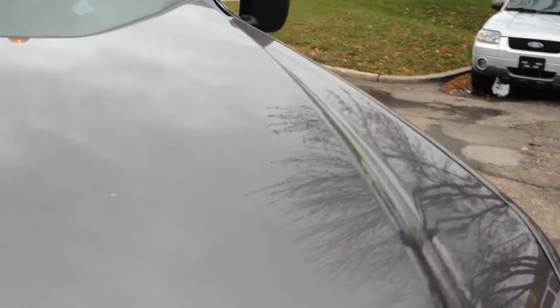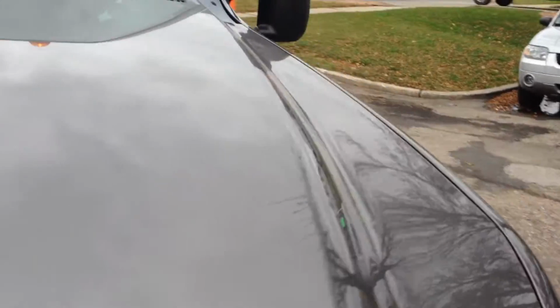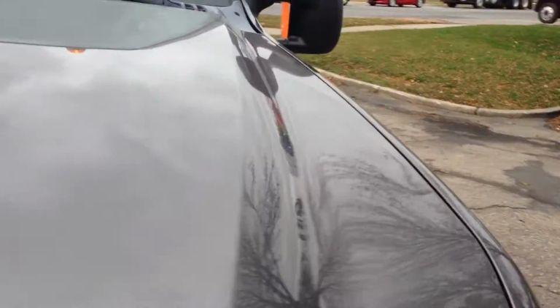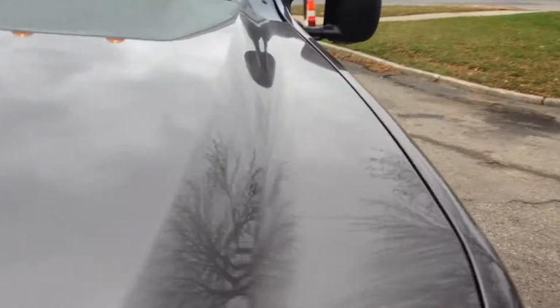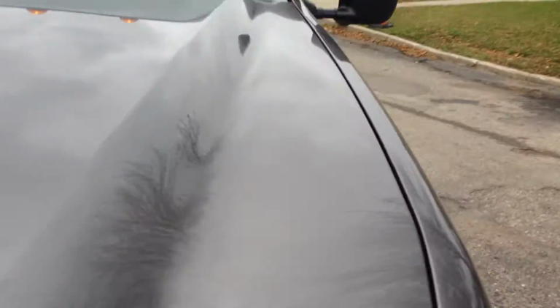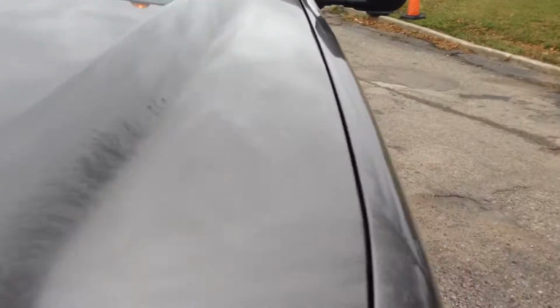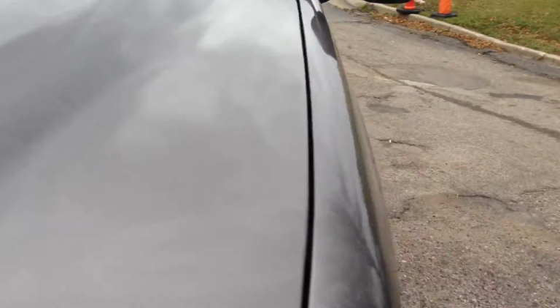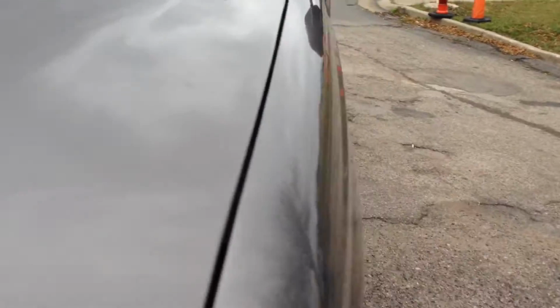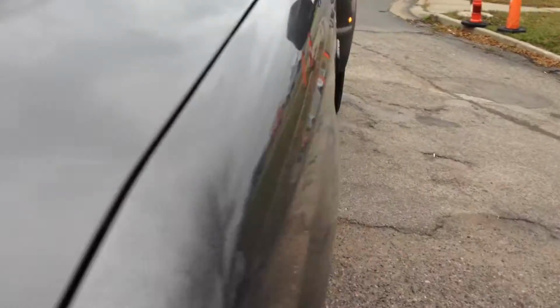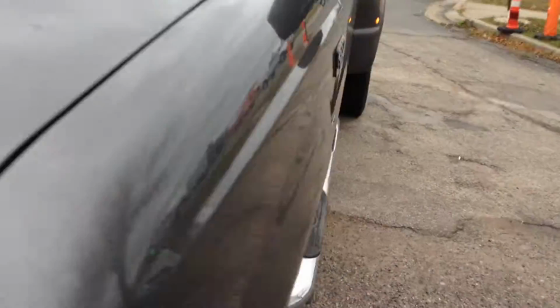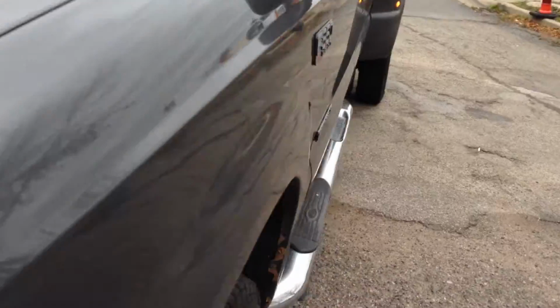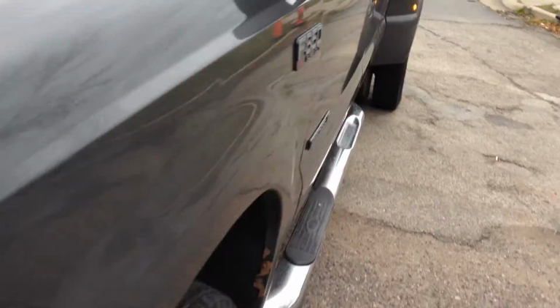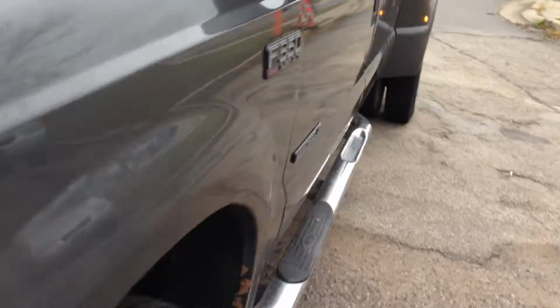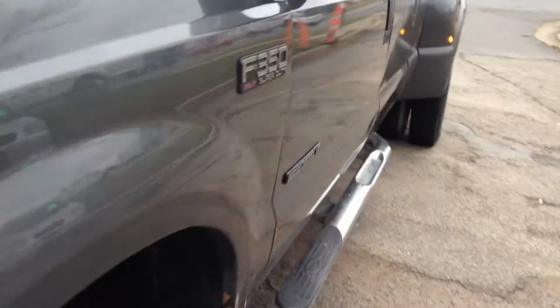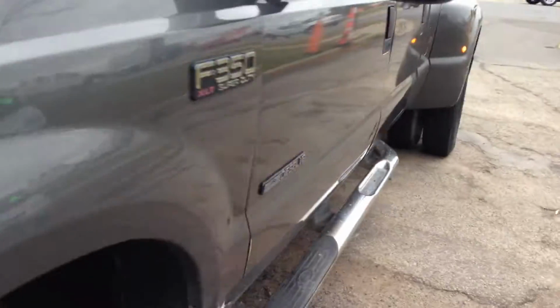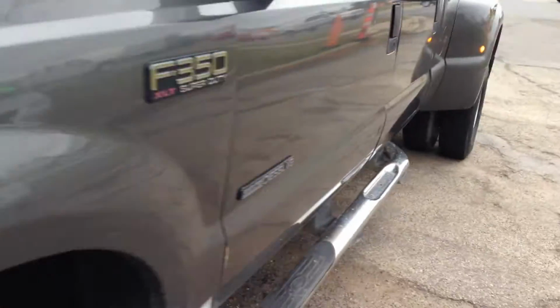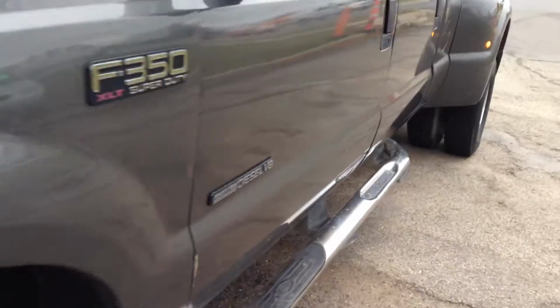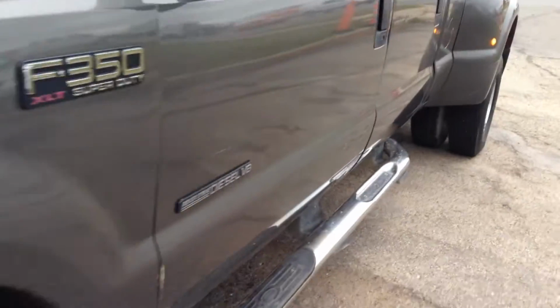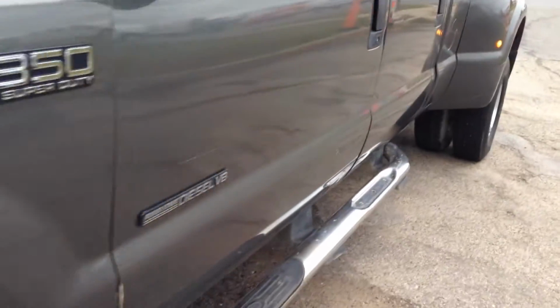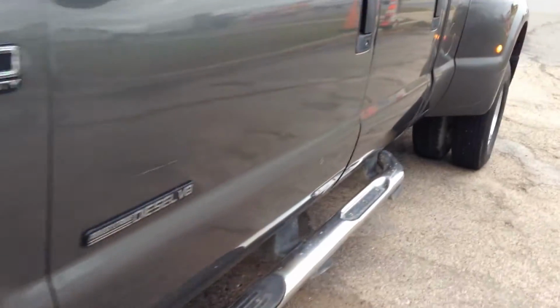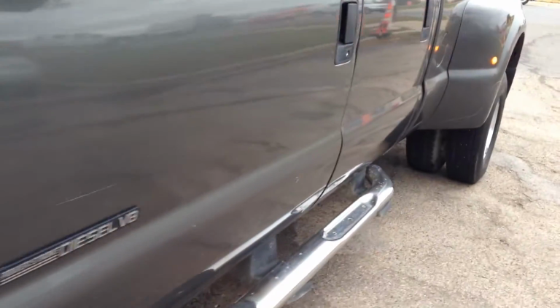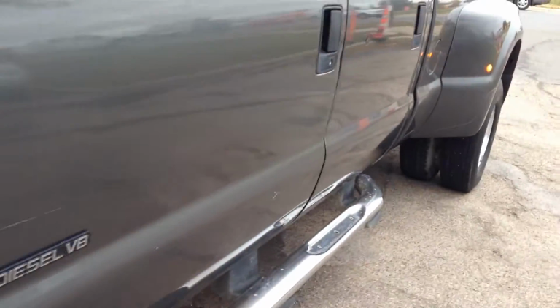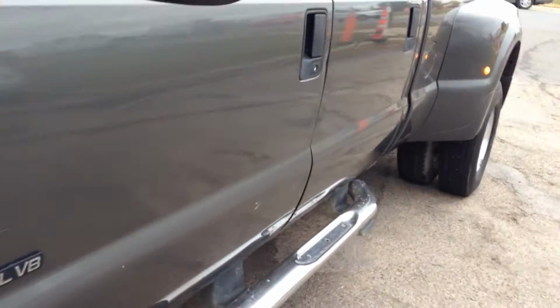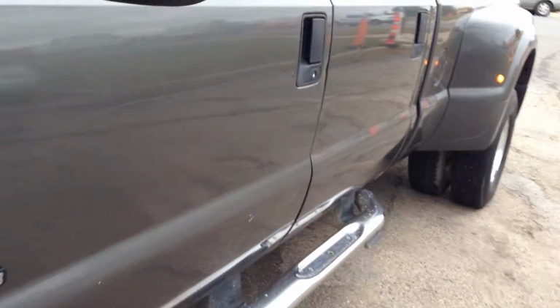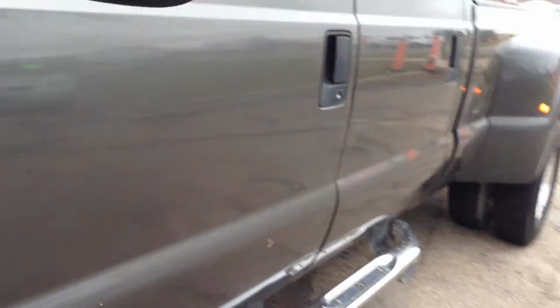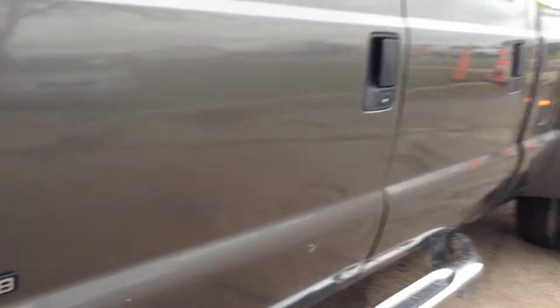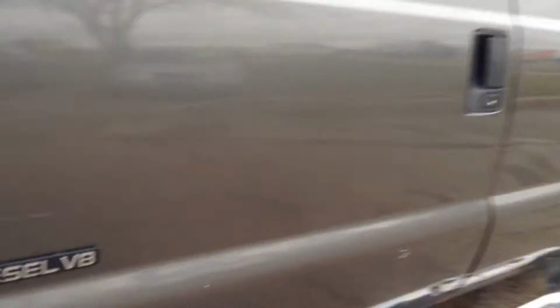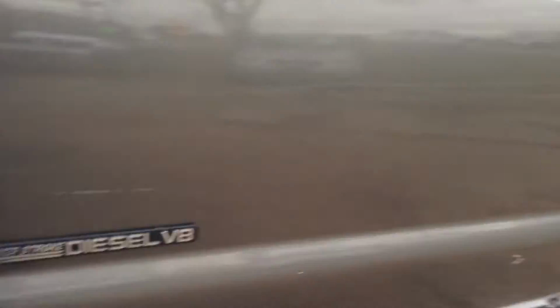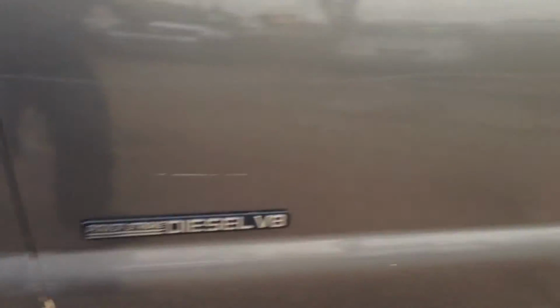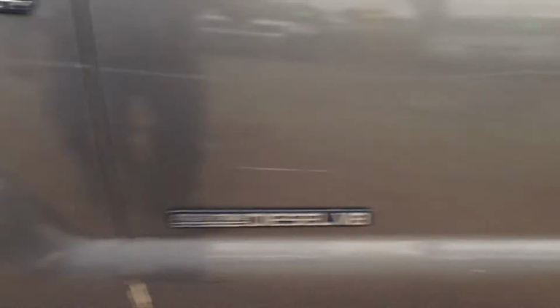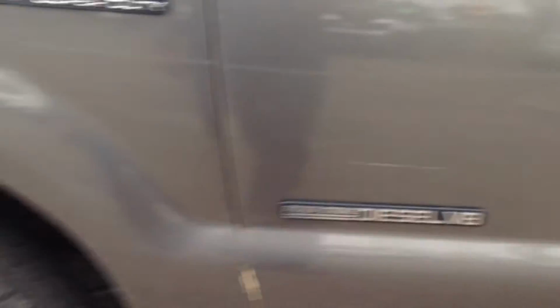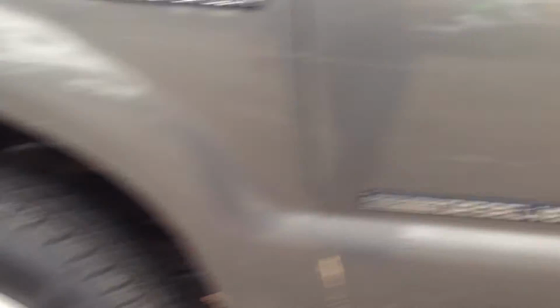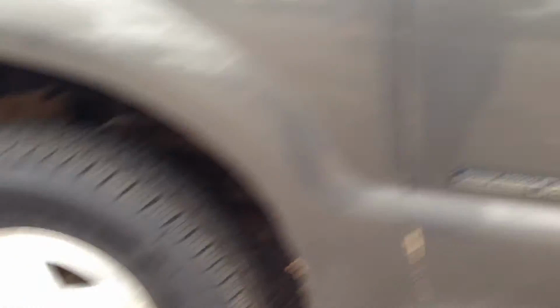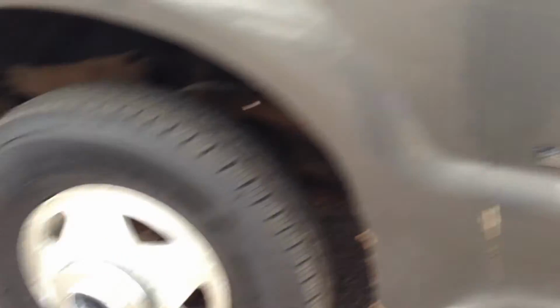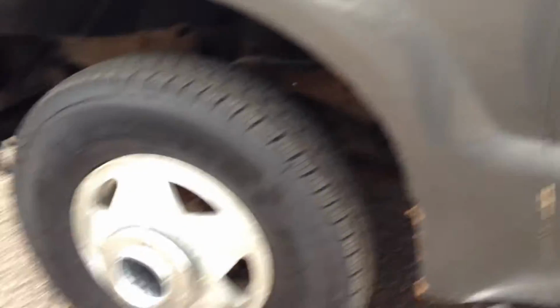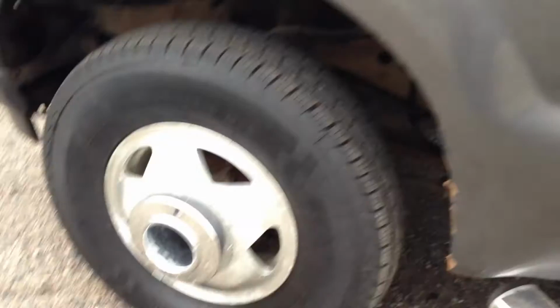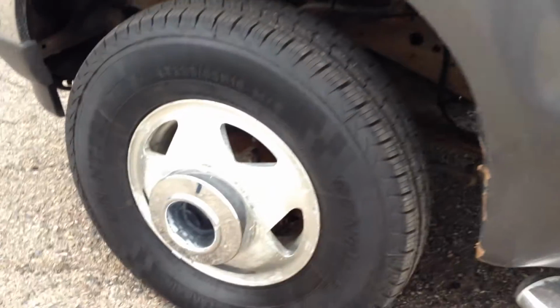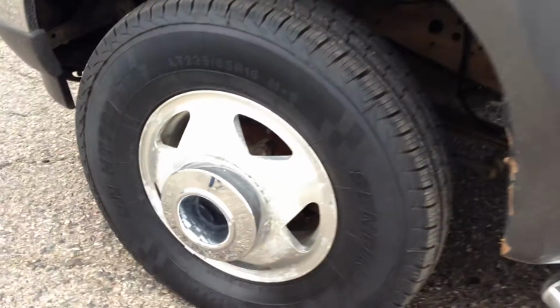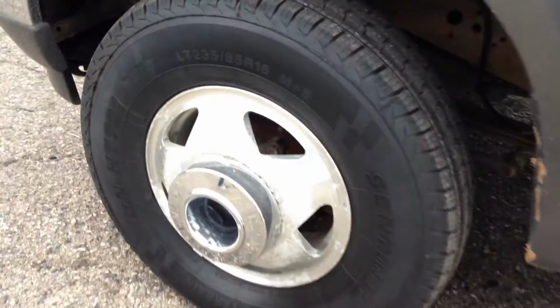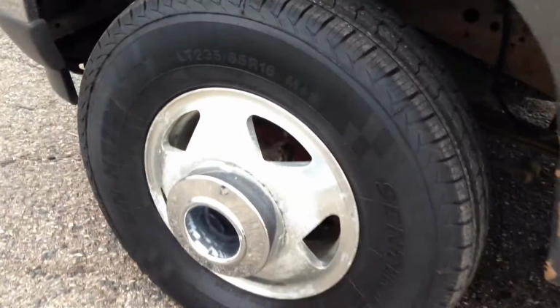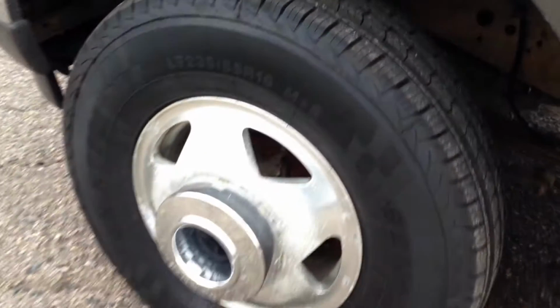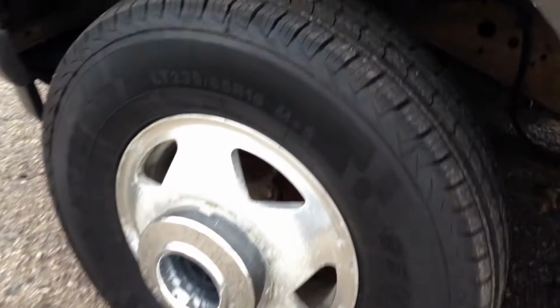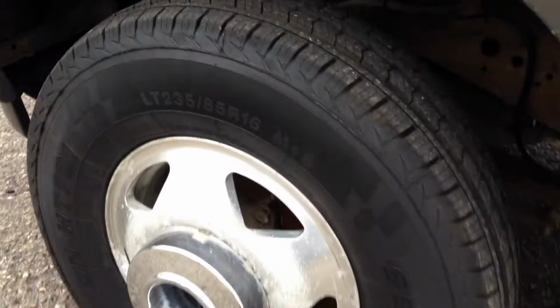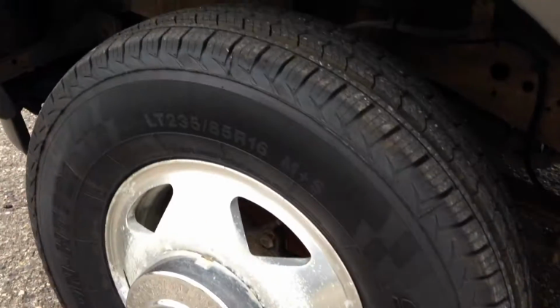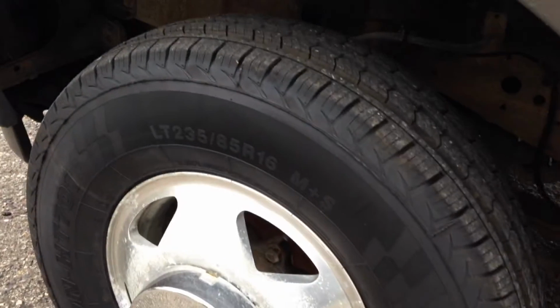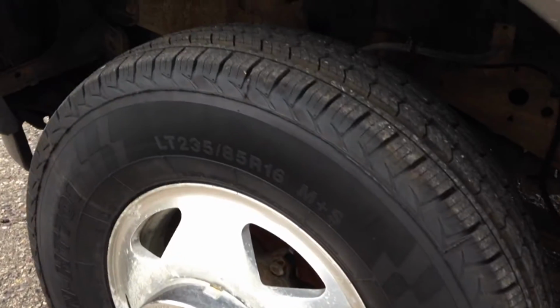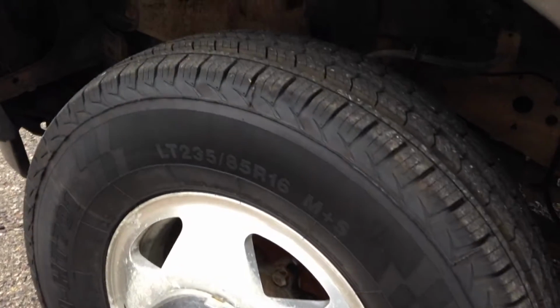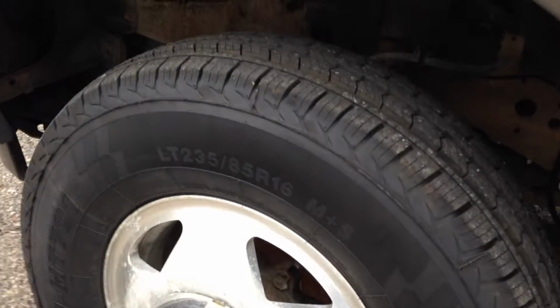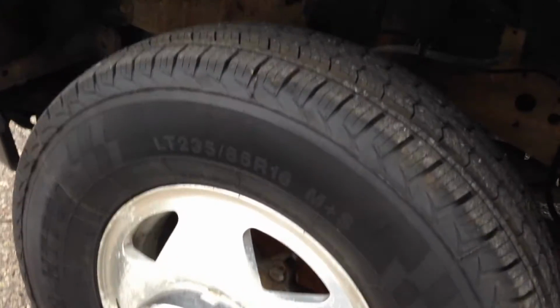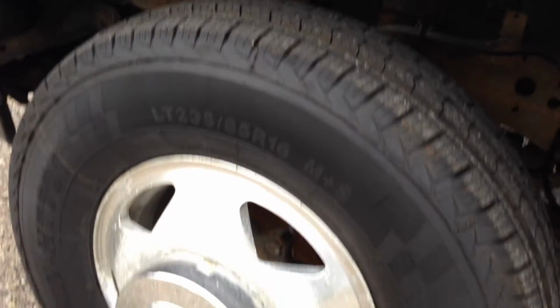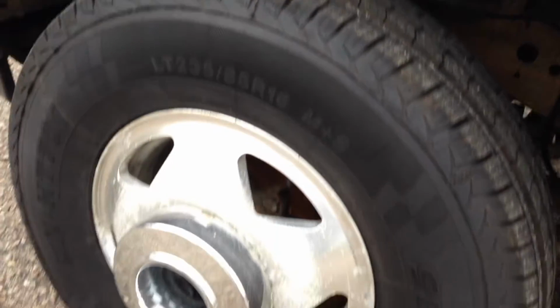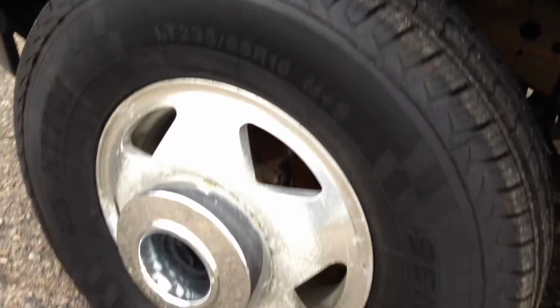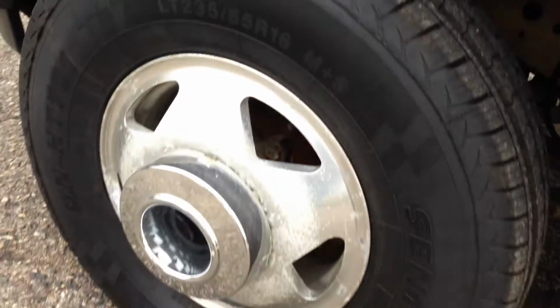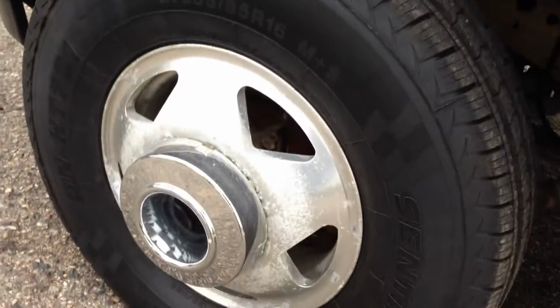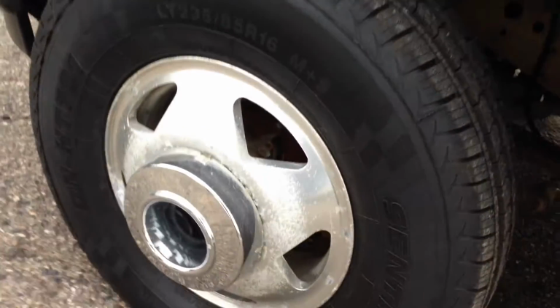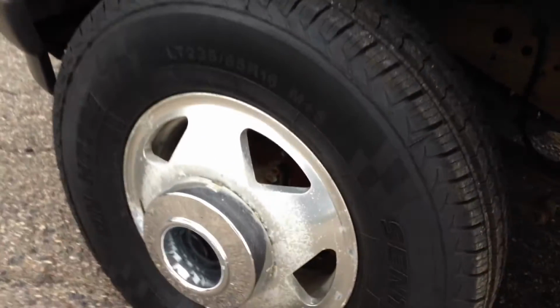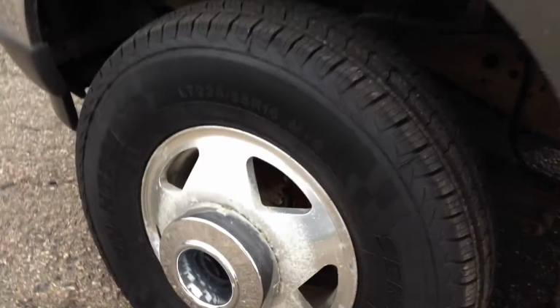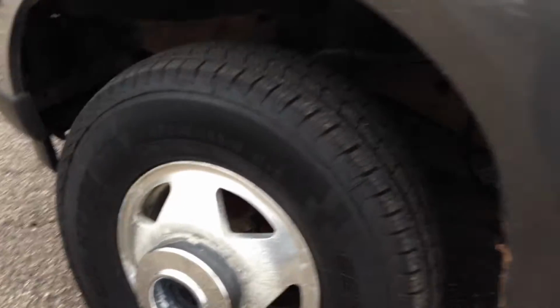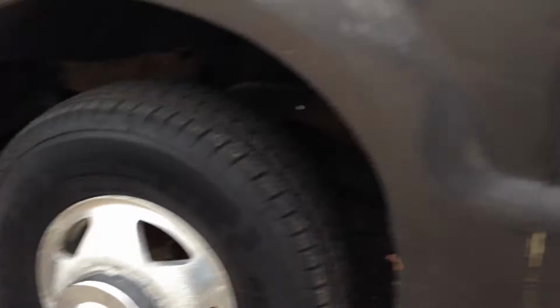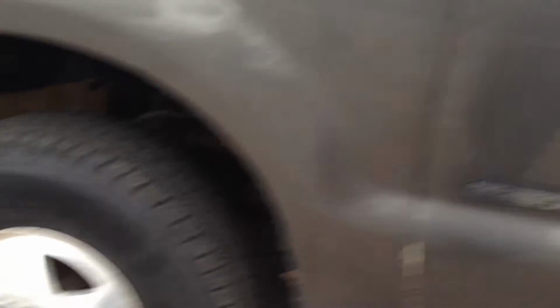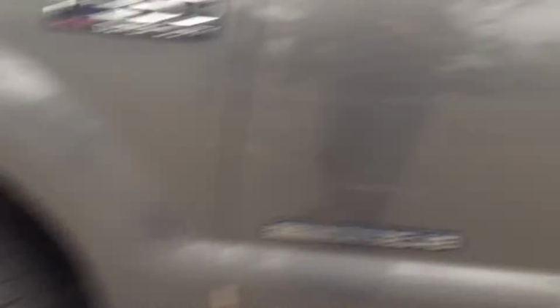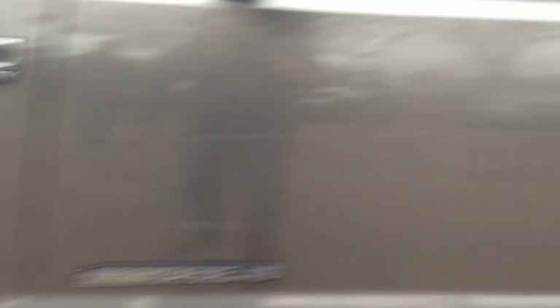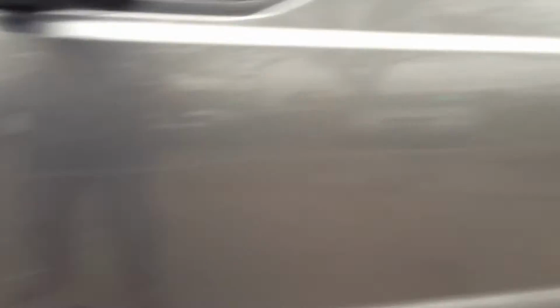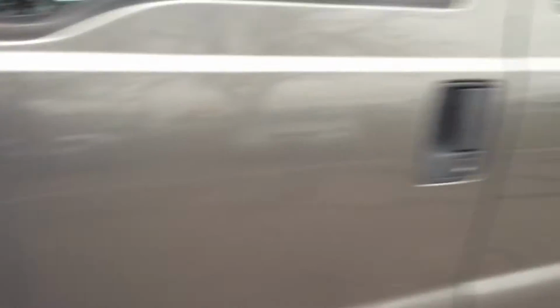Absolutely no hail damage, body is very straight throughout. It's got really nice ELO tires, a matching set all the way around.